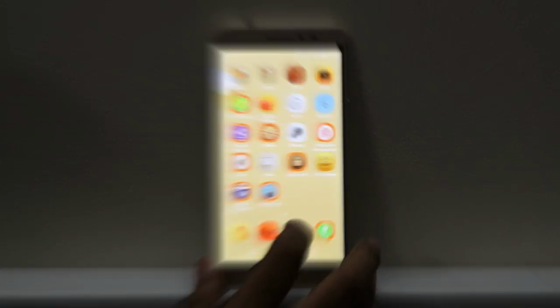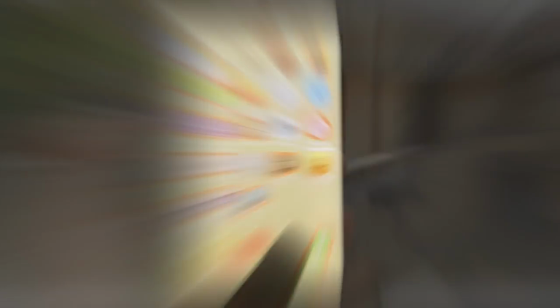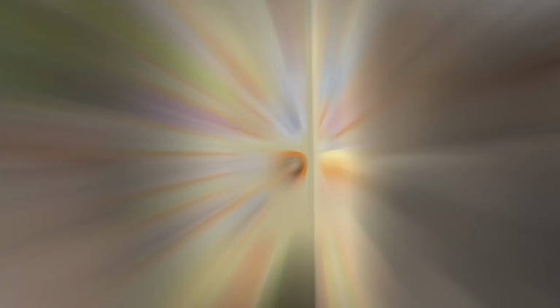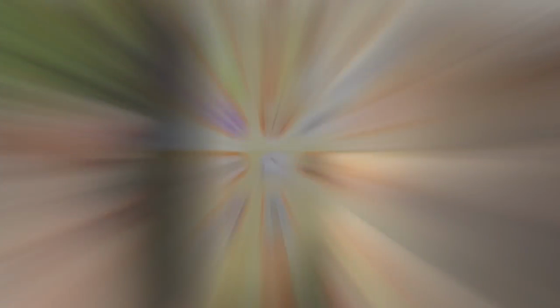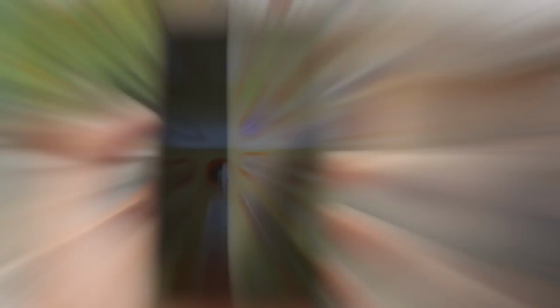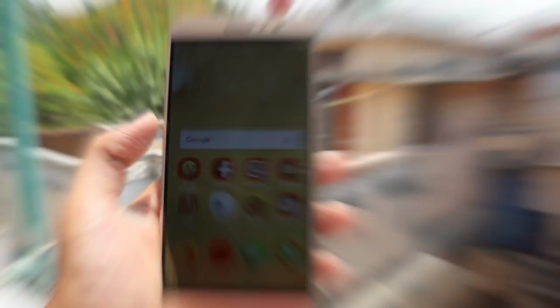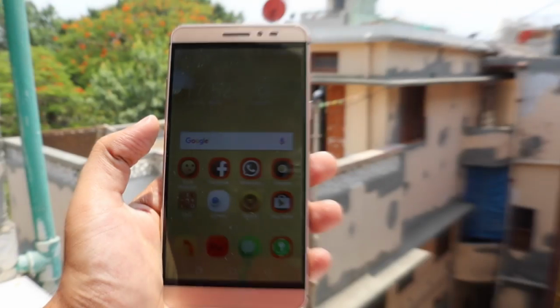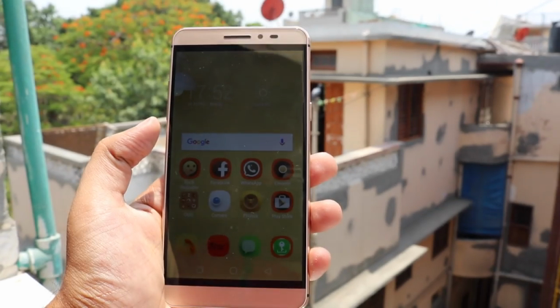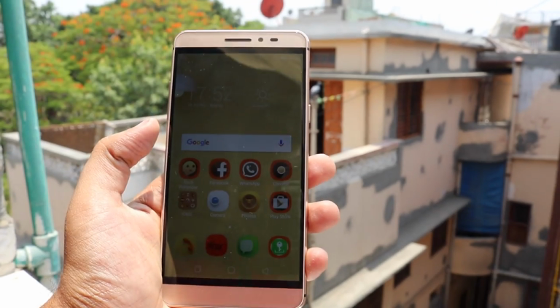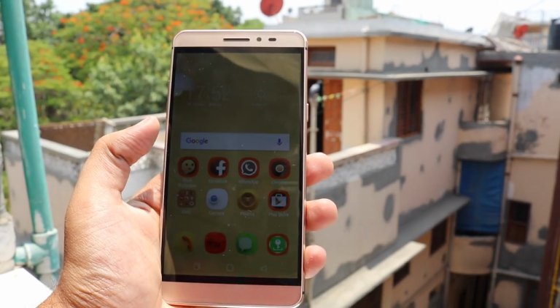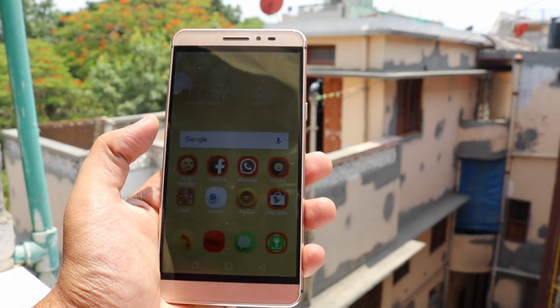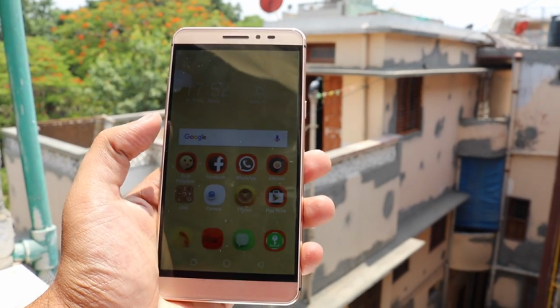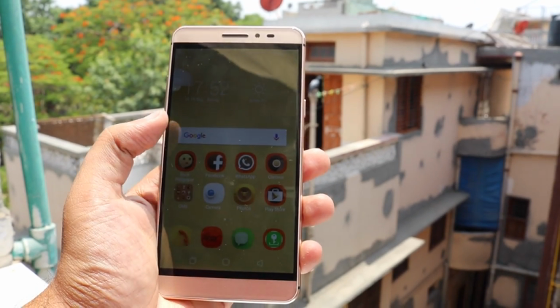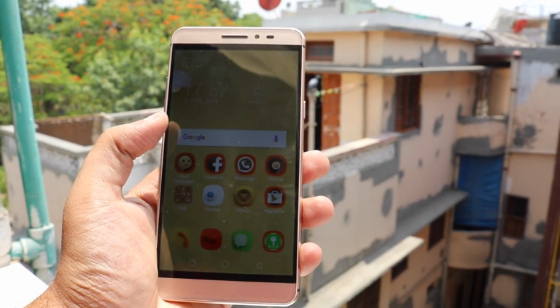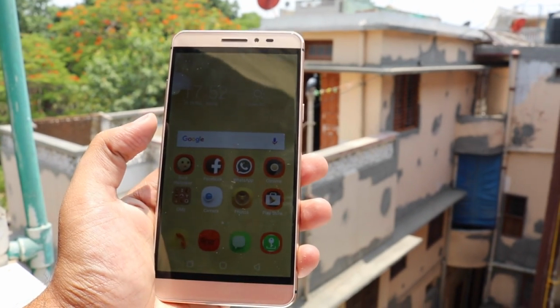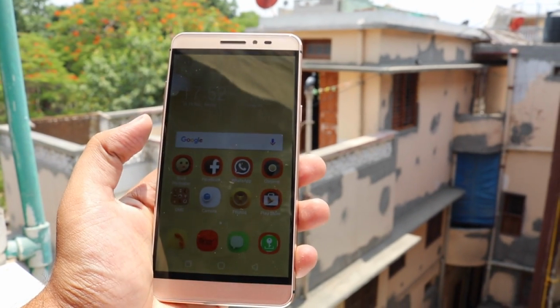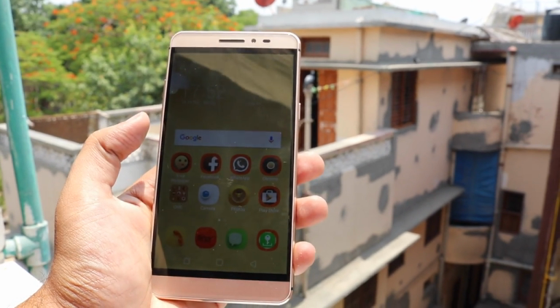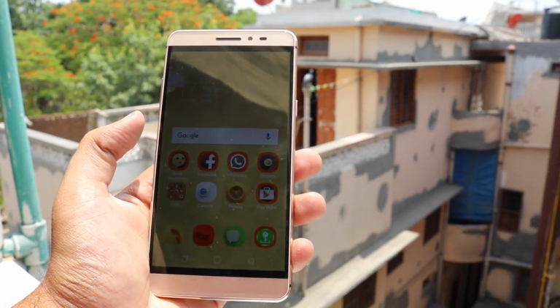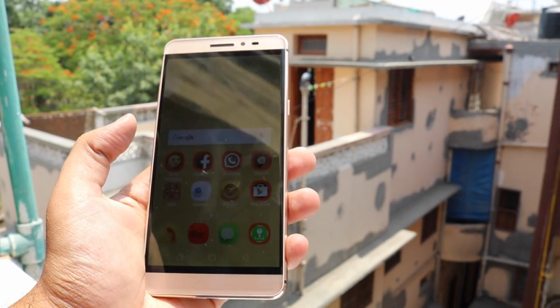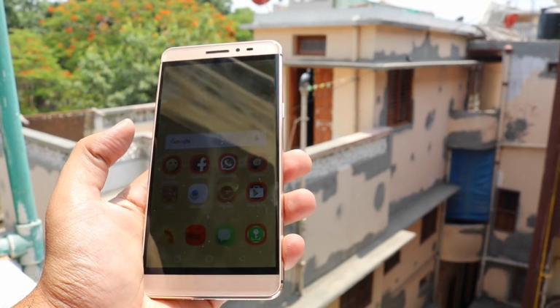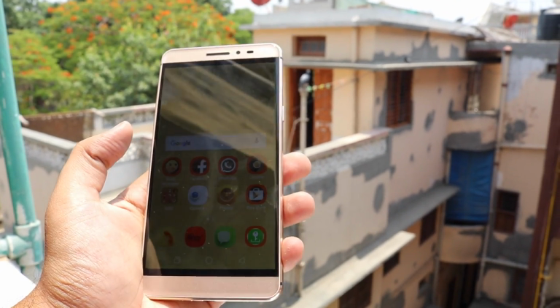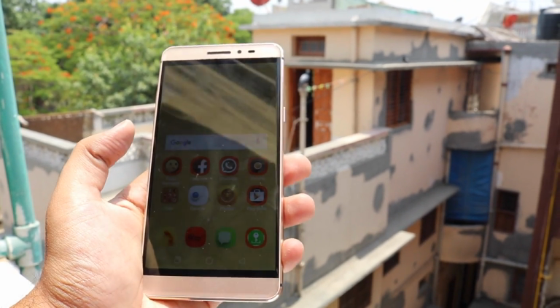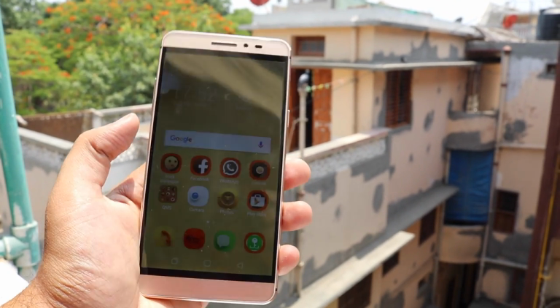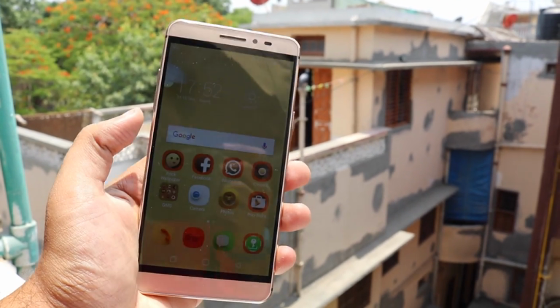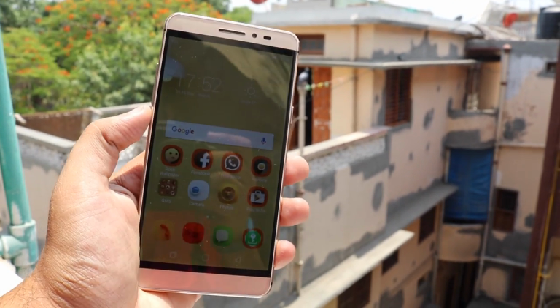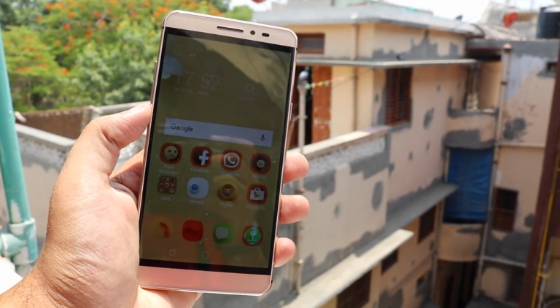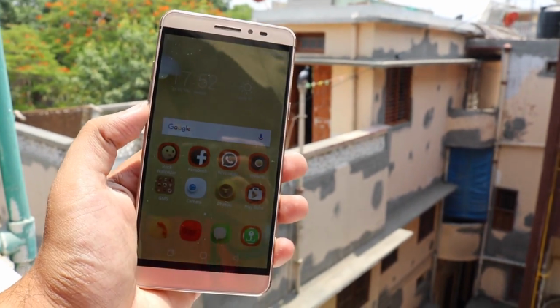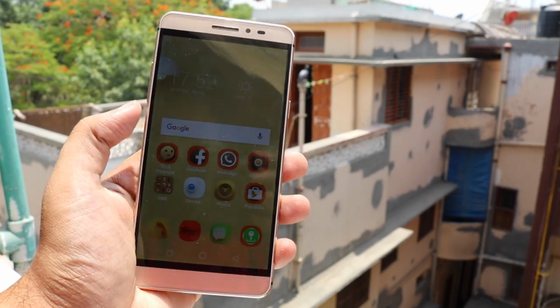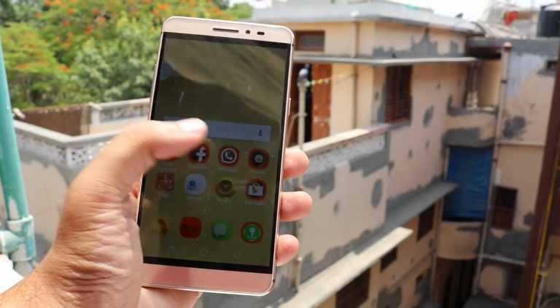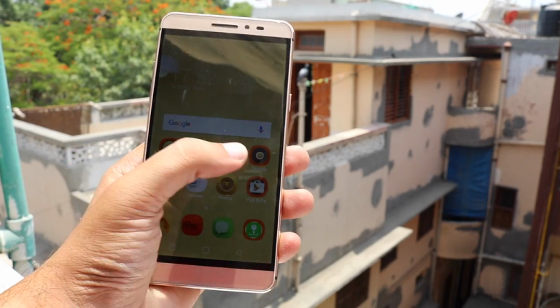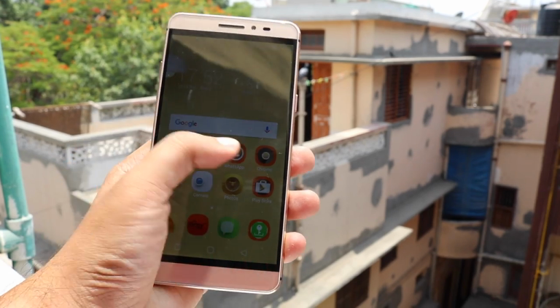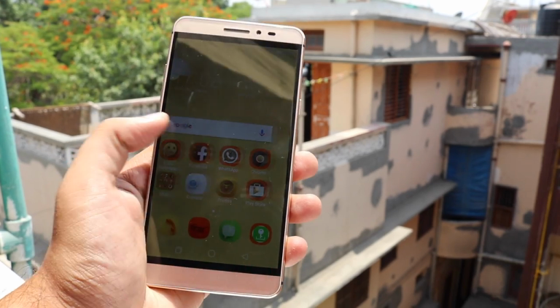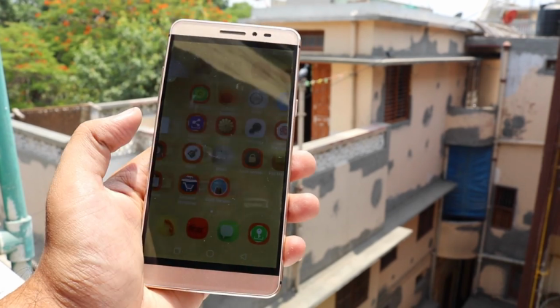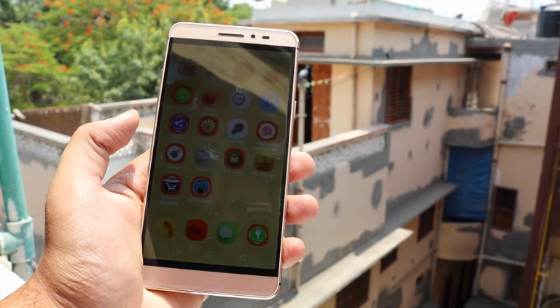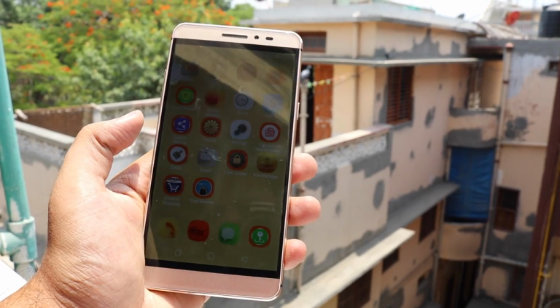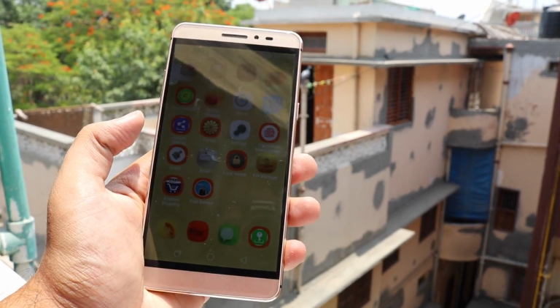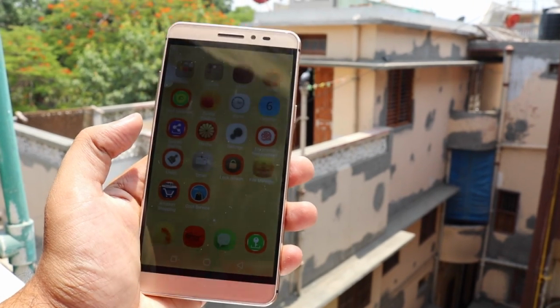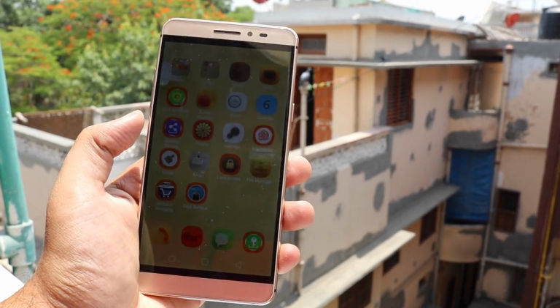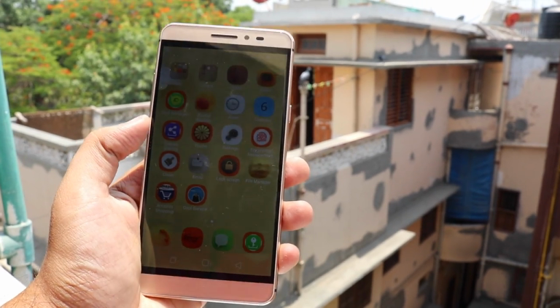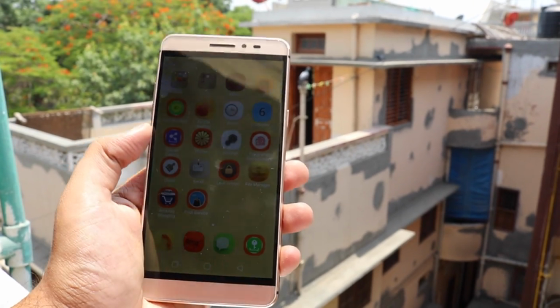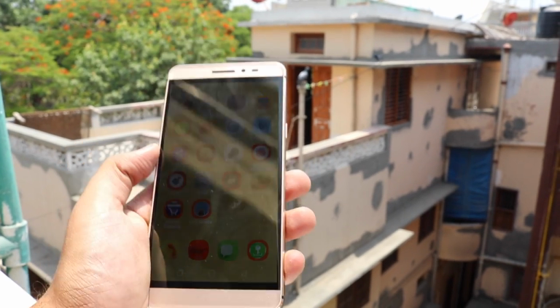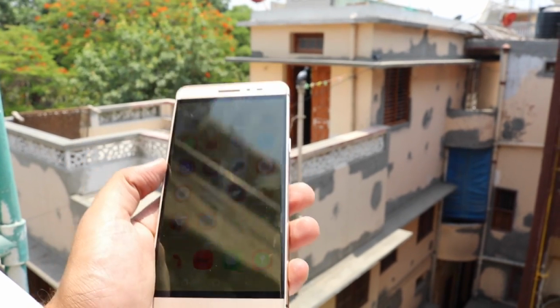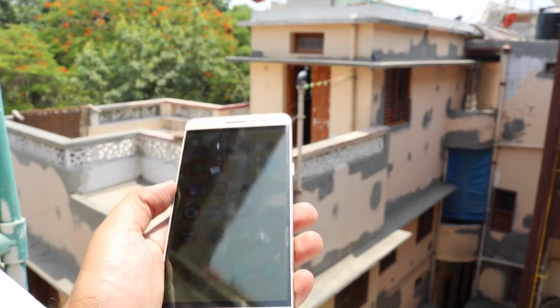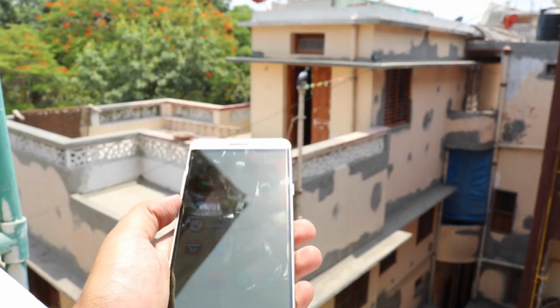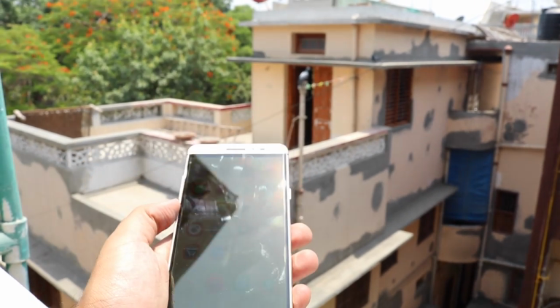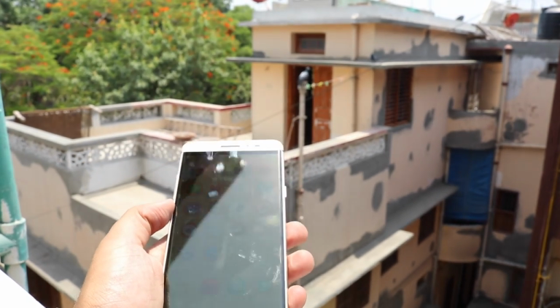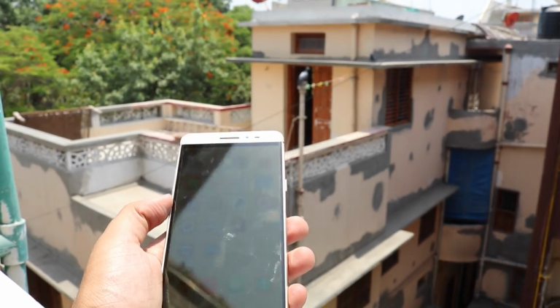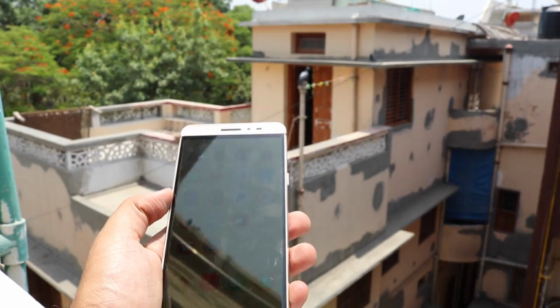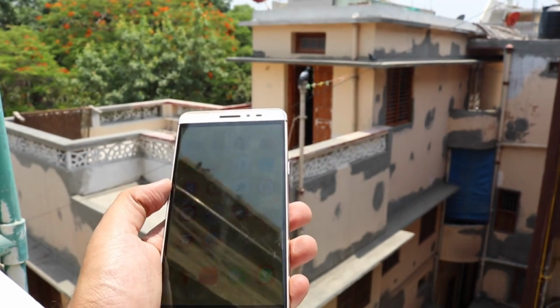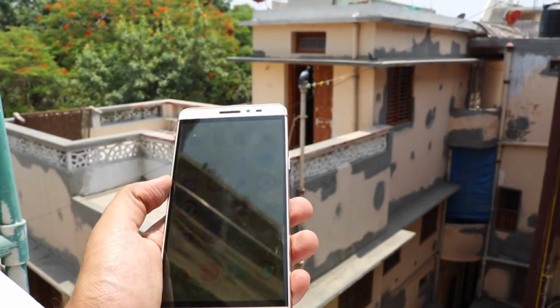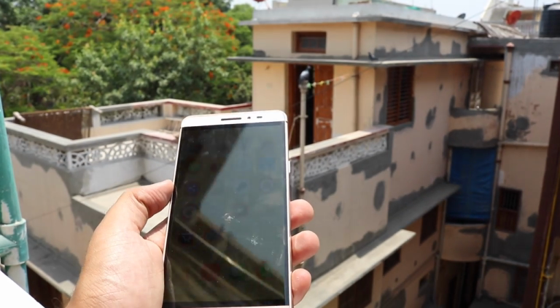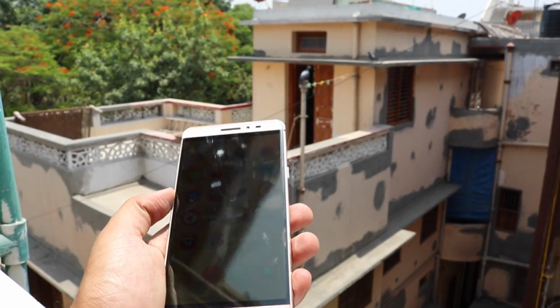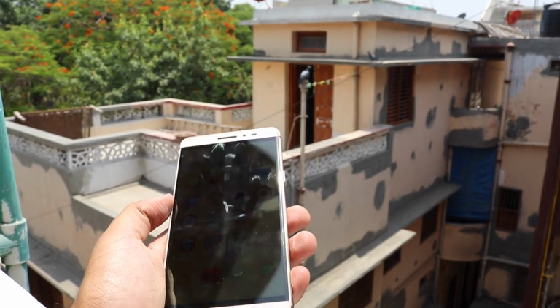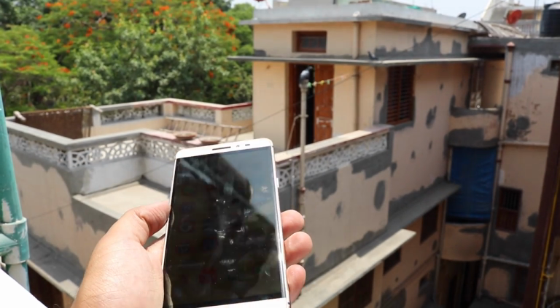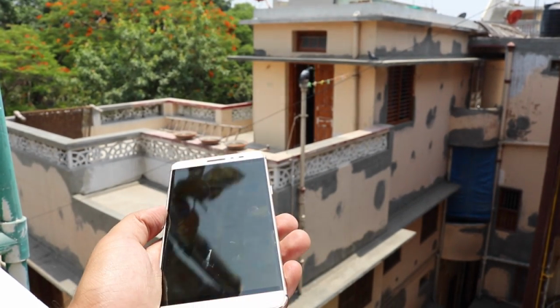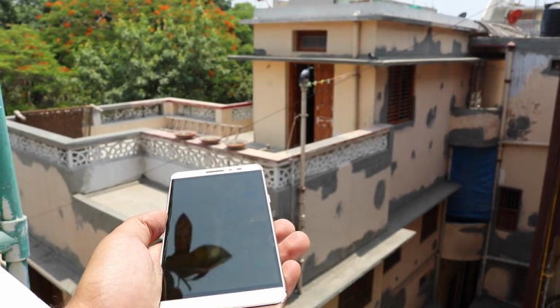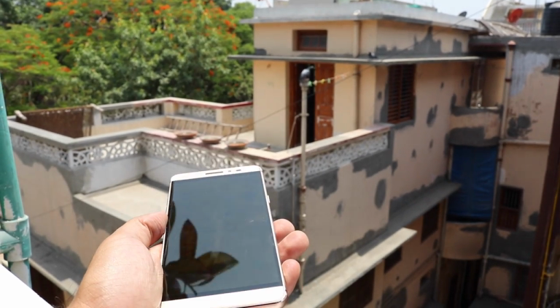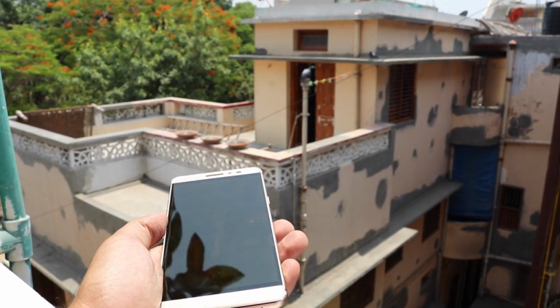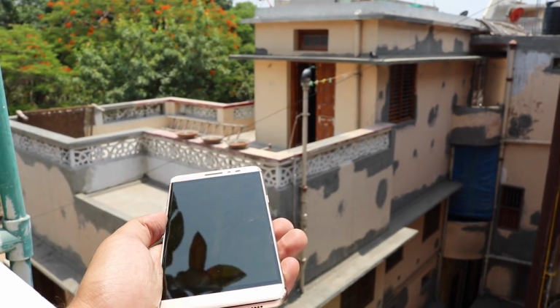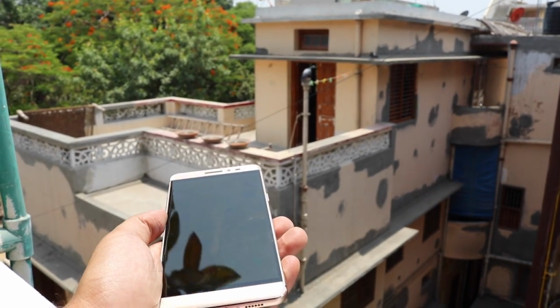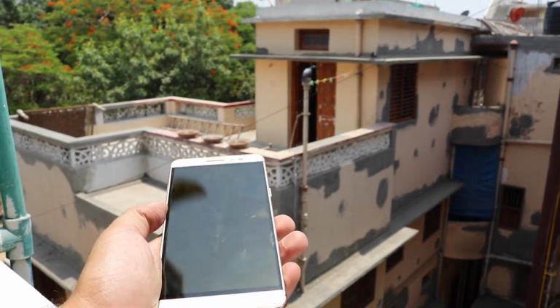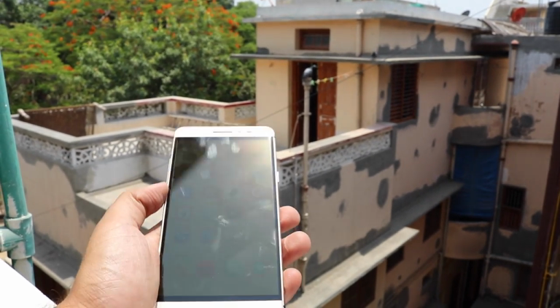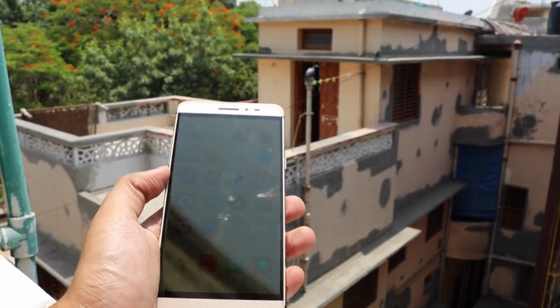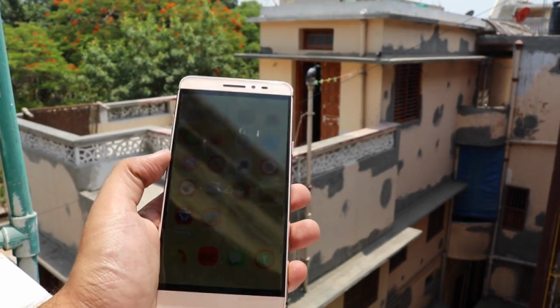We also did some outdoor sunlight screen tests and found that though the display is really bright, it is very reflective.